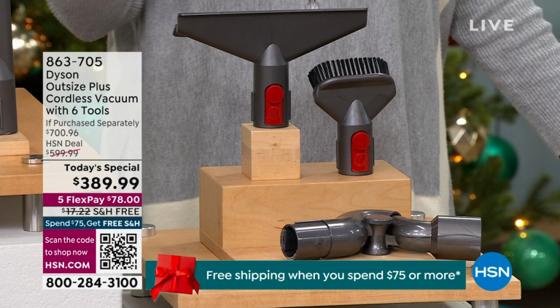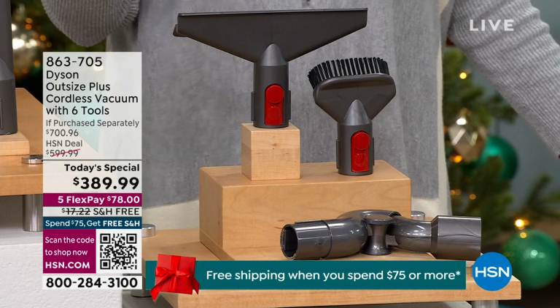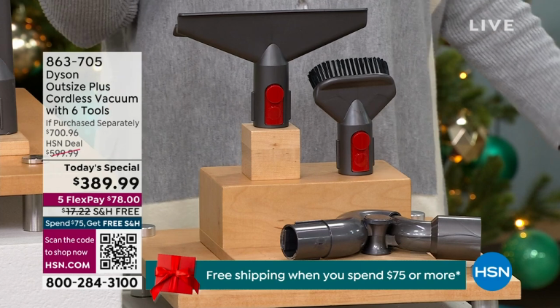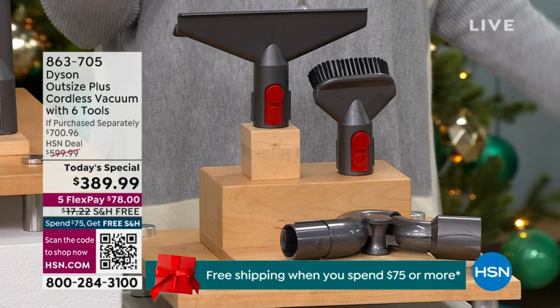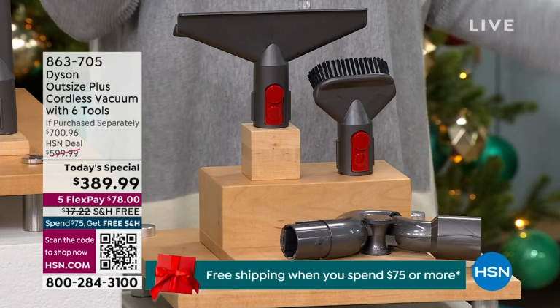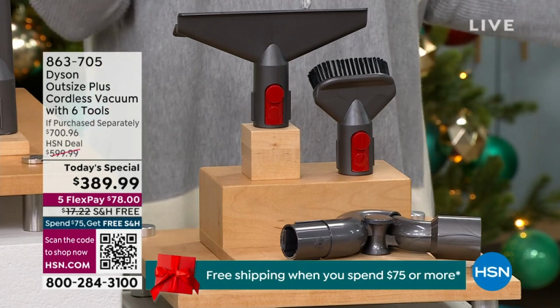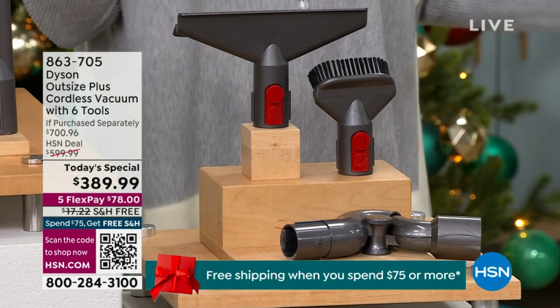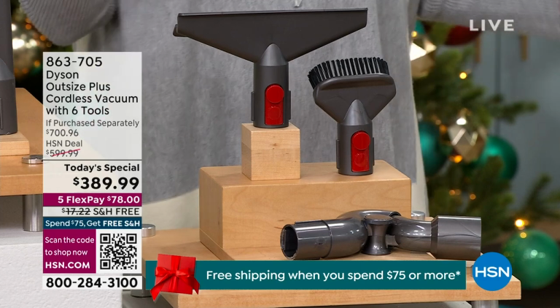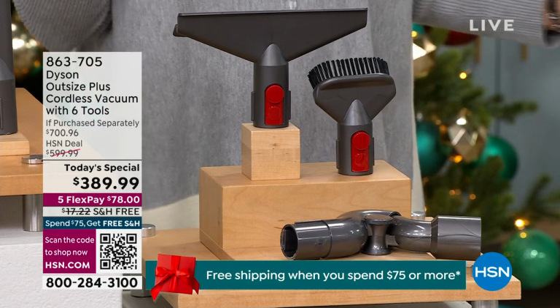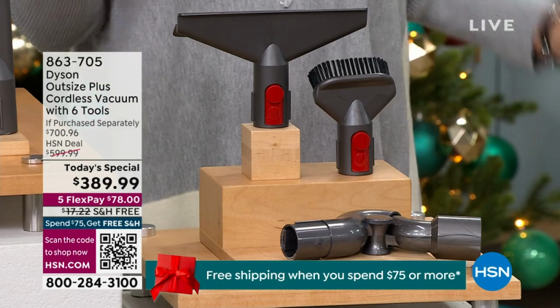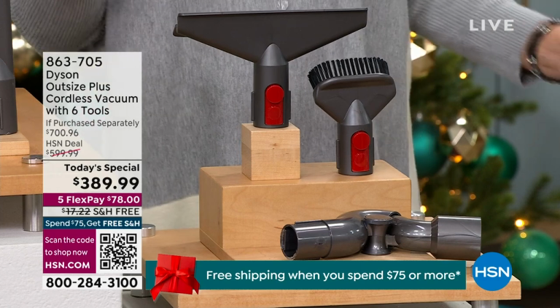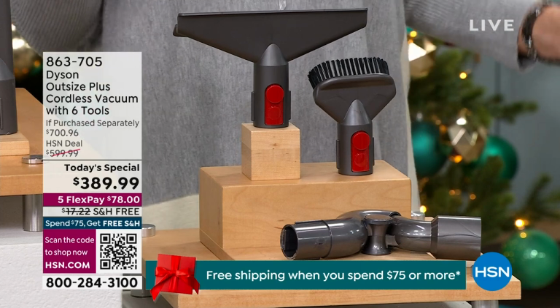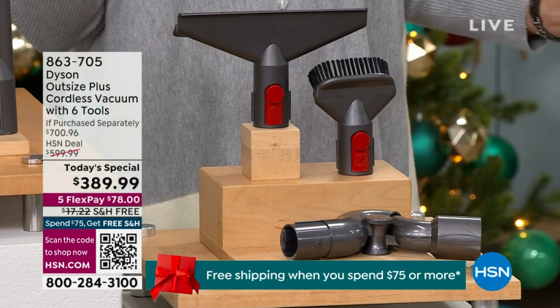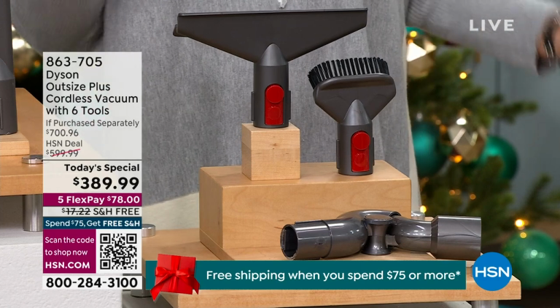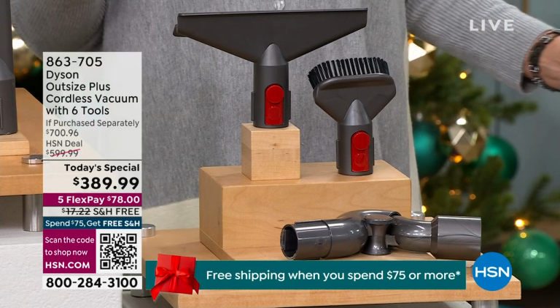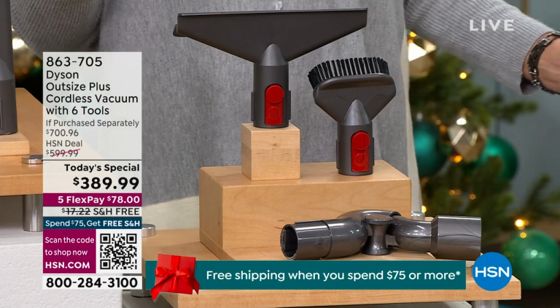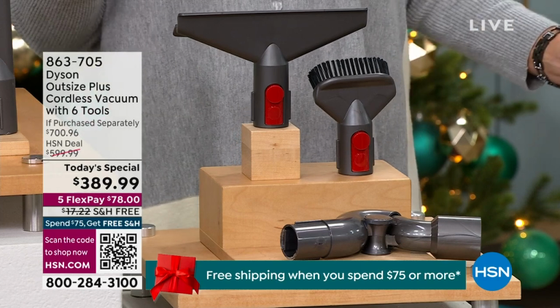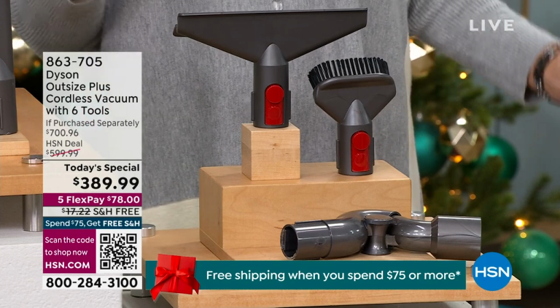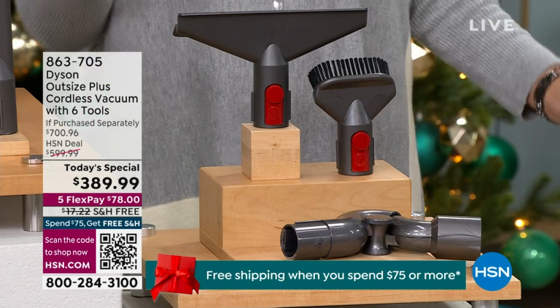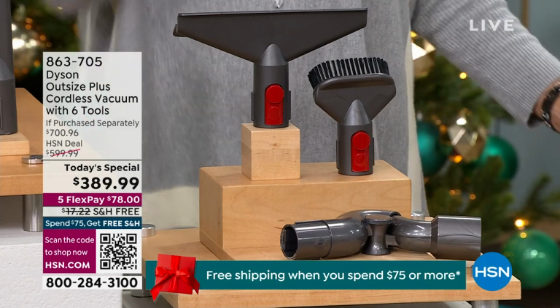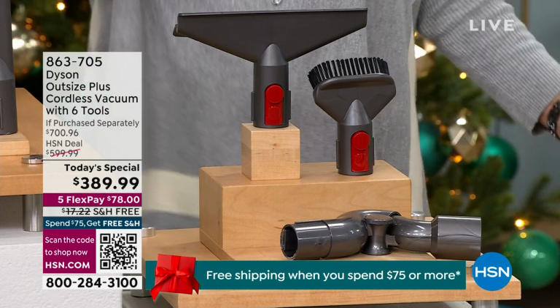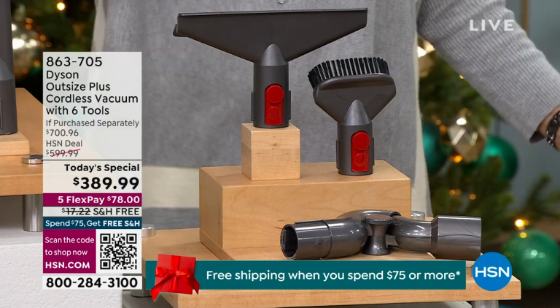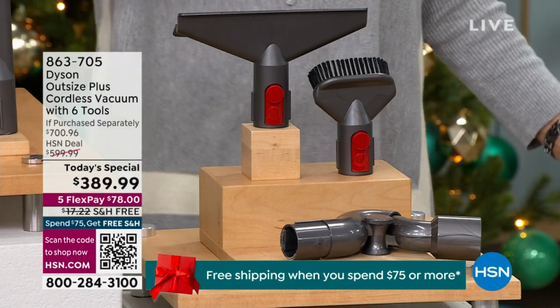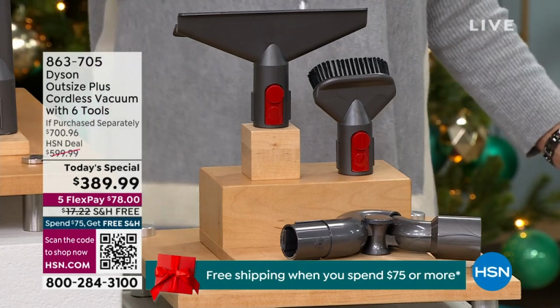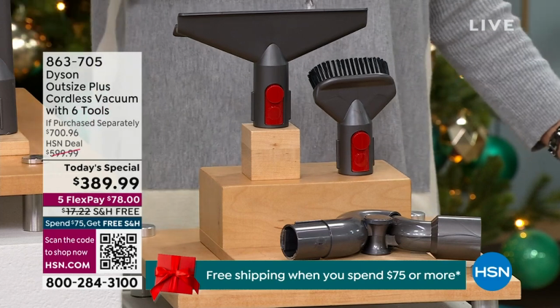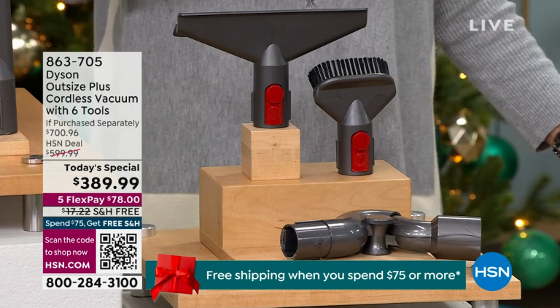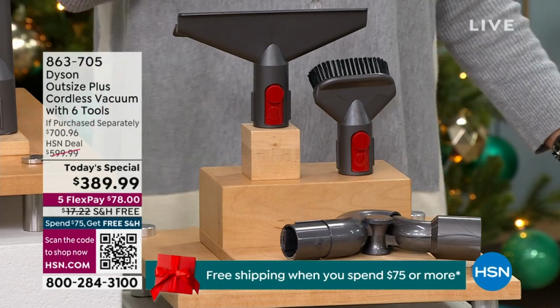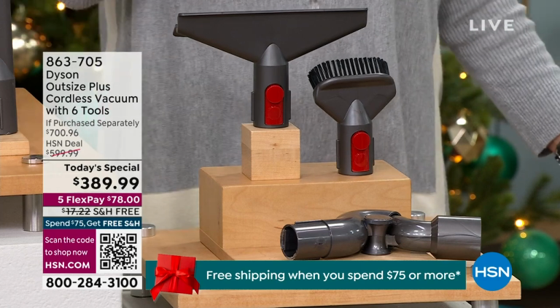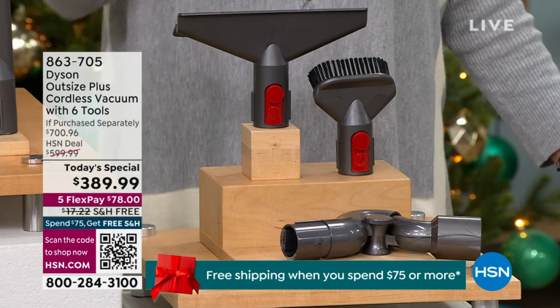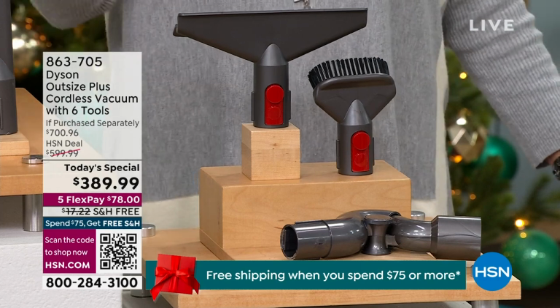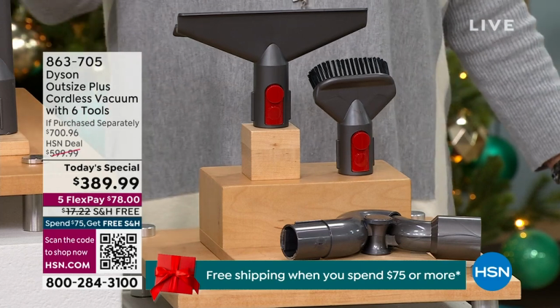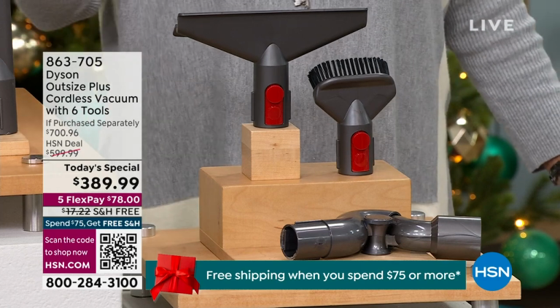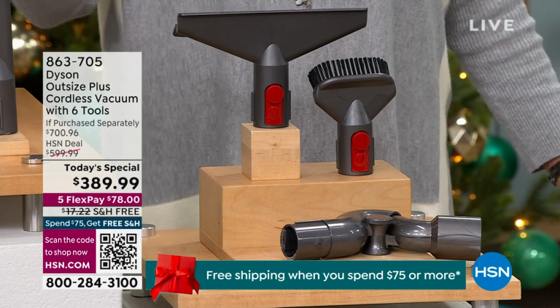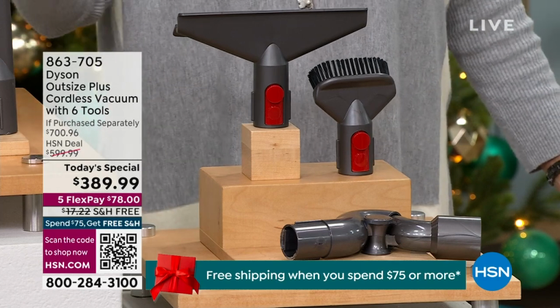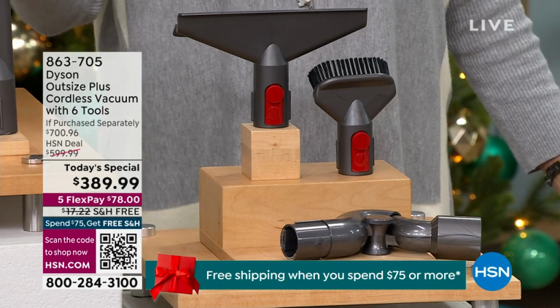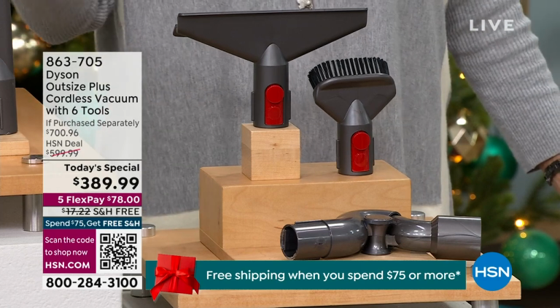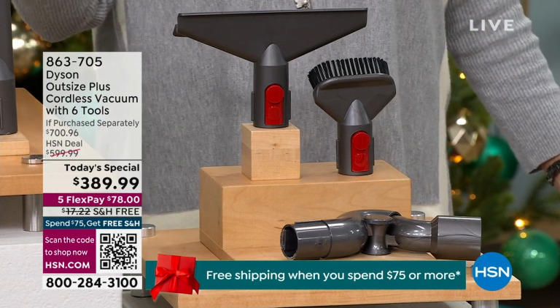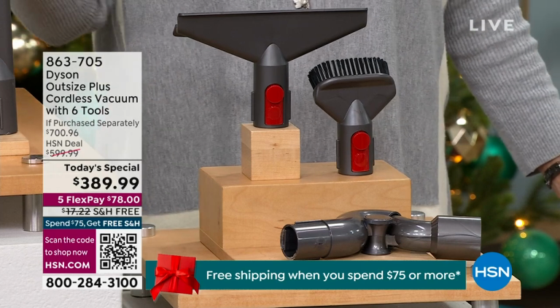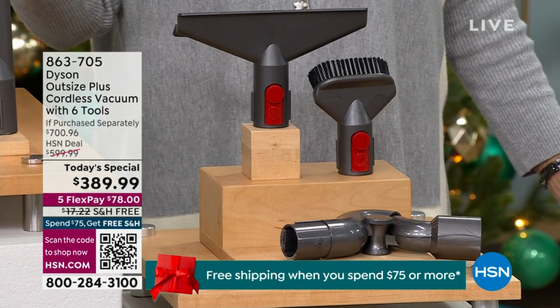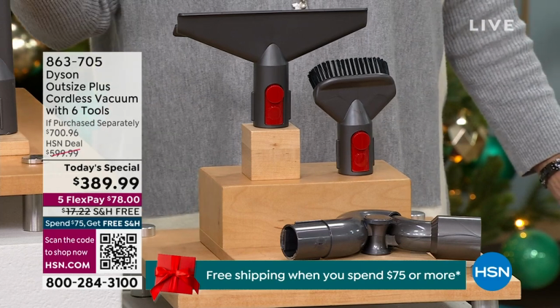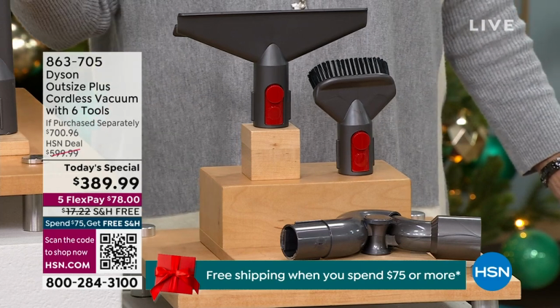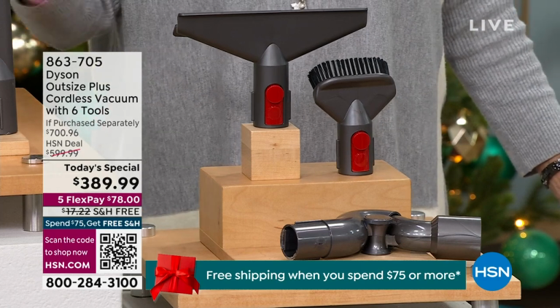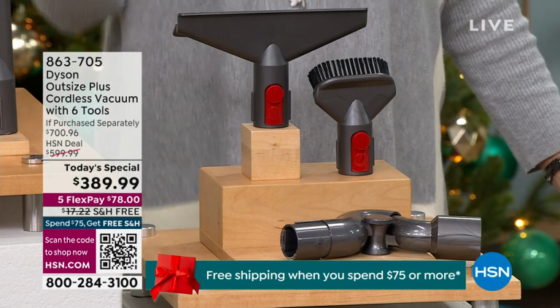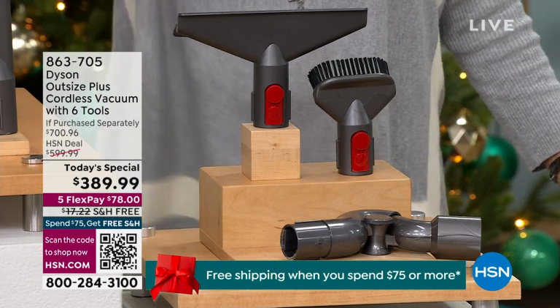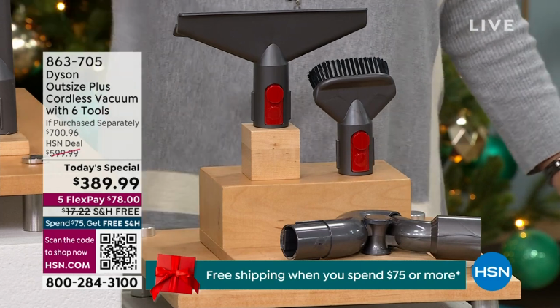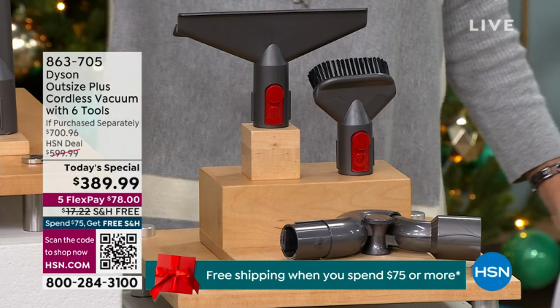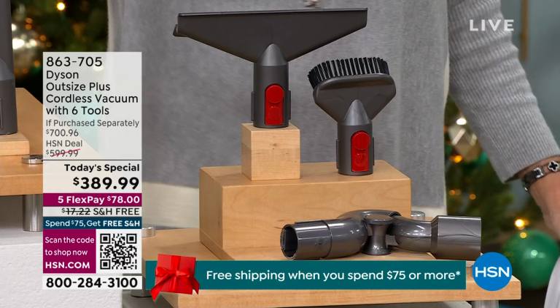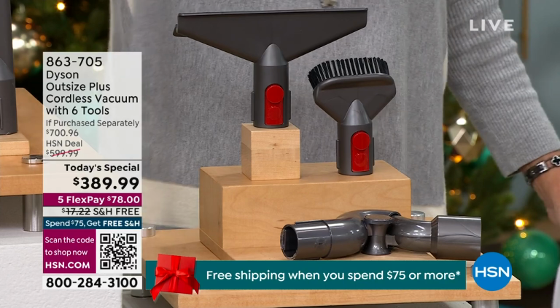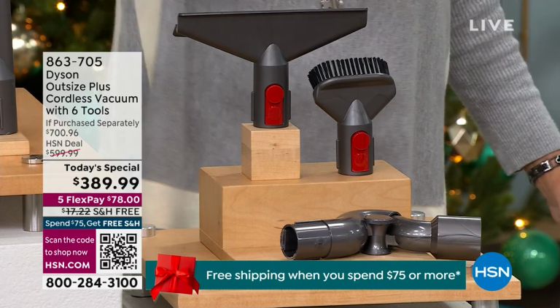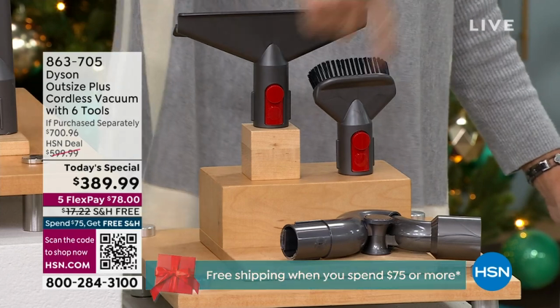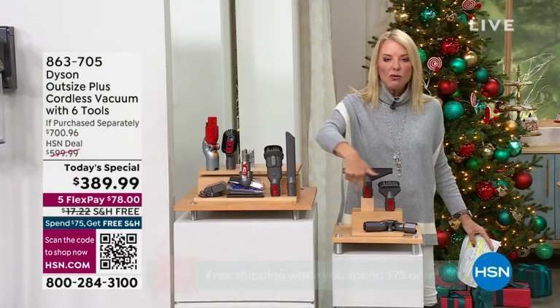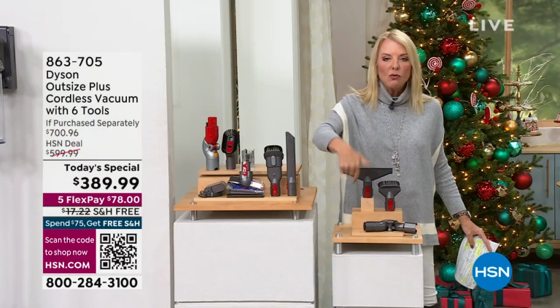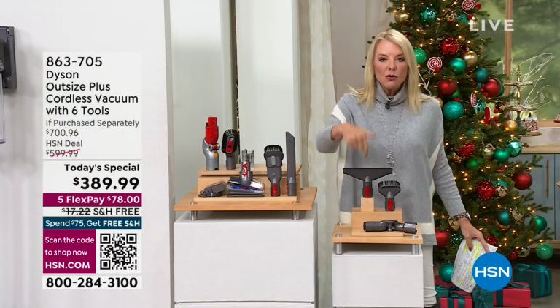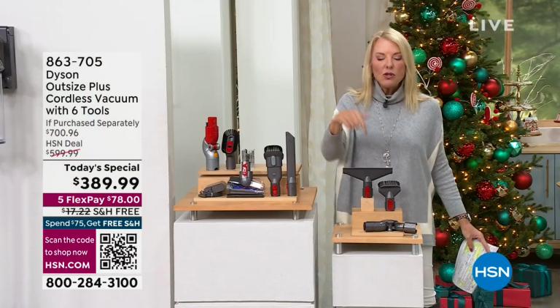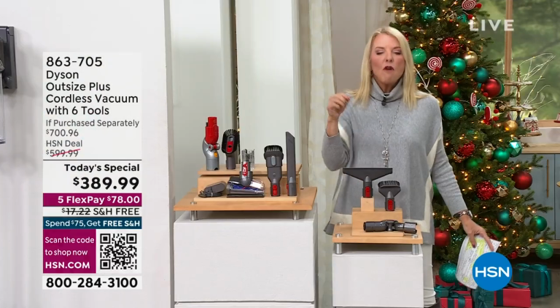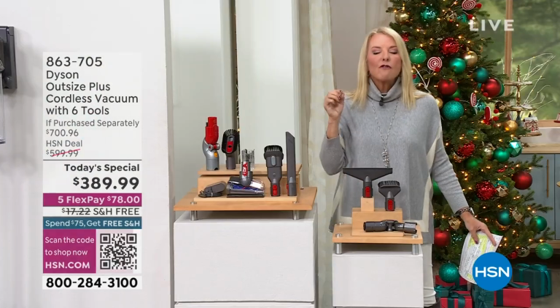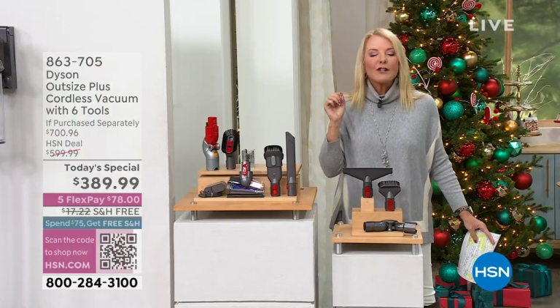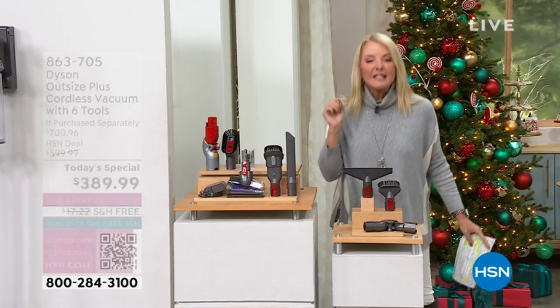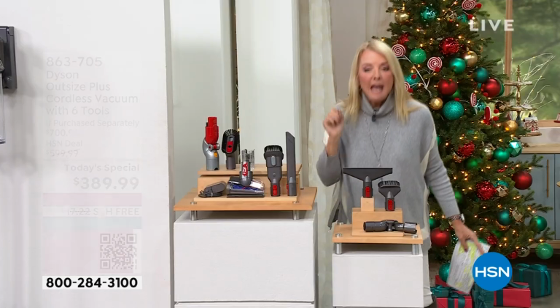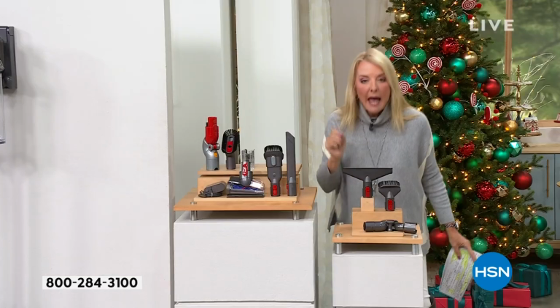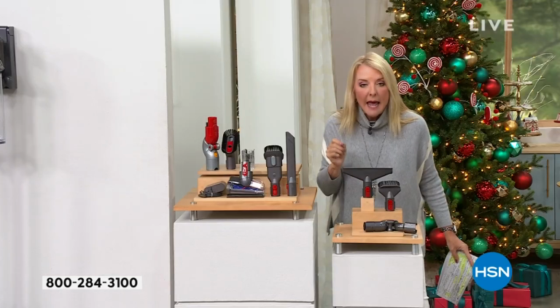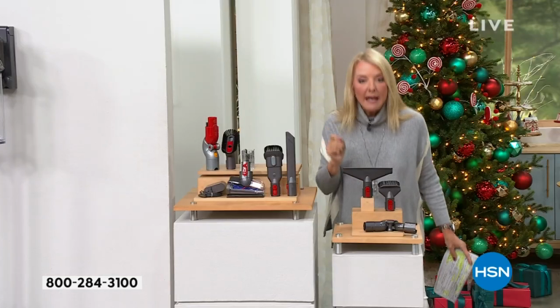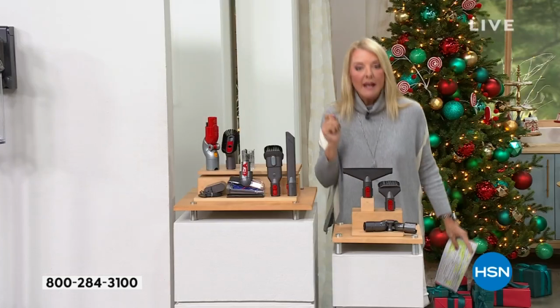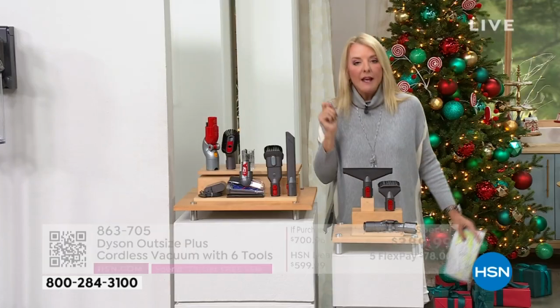I'm not spending $85 to do that. No, if you buy this Dyson tonight, you're getting these tools for $10.